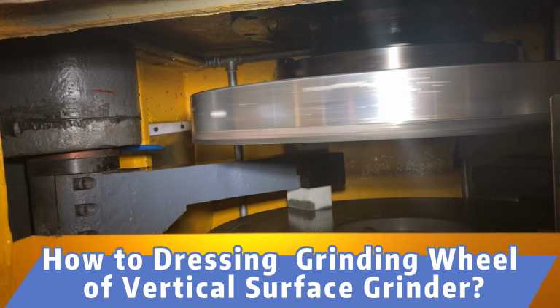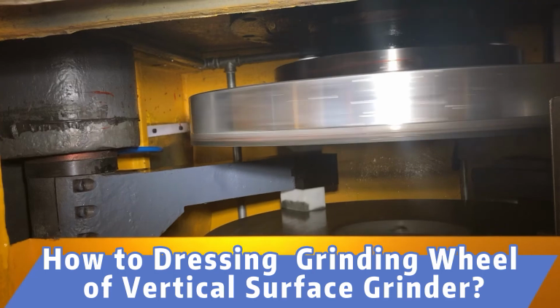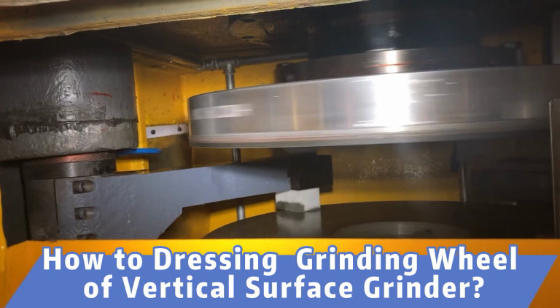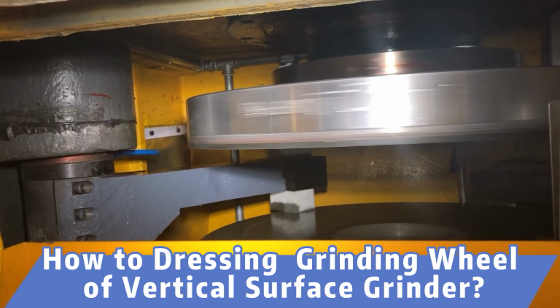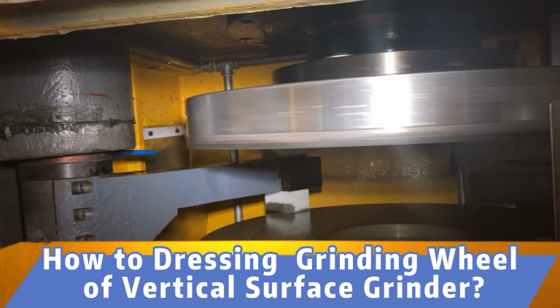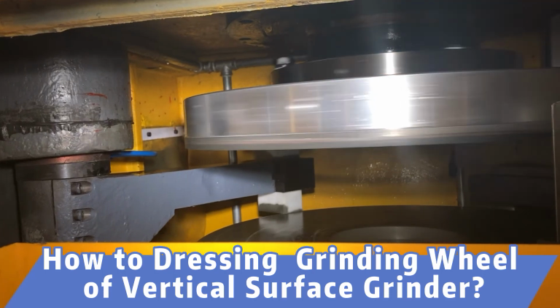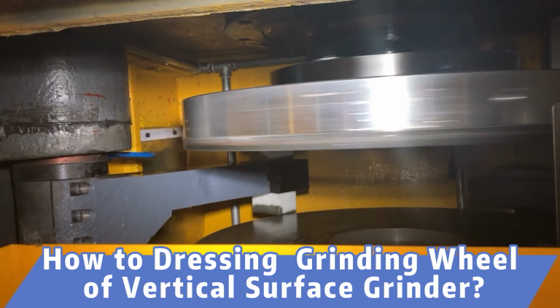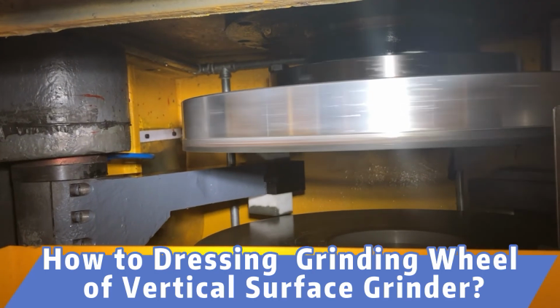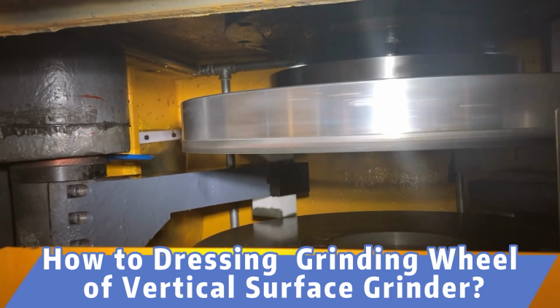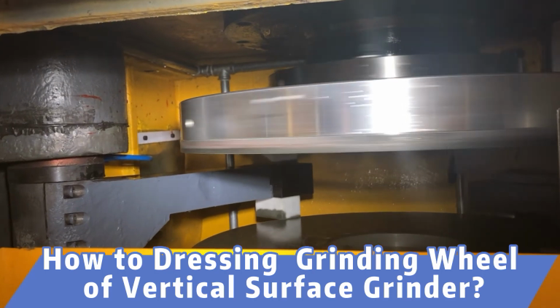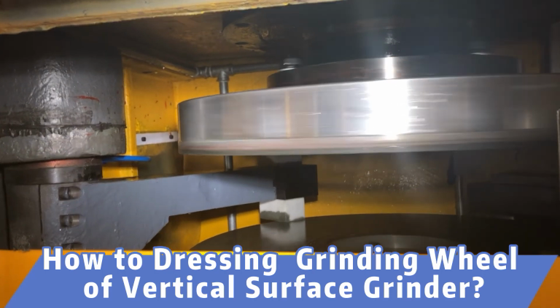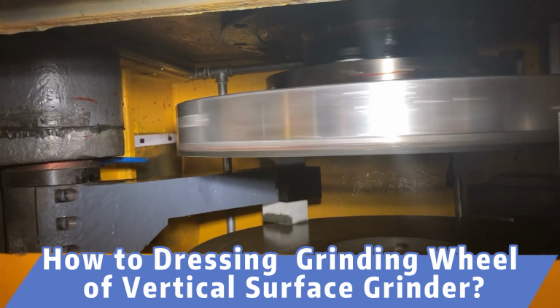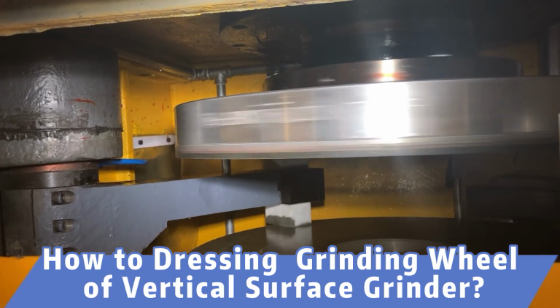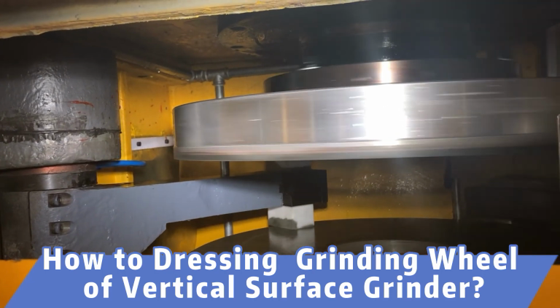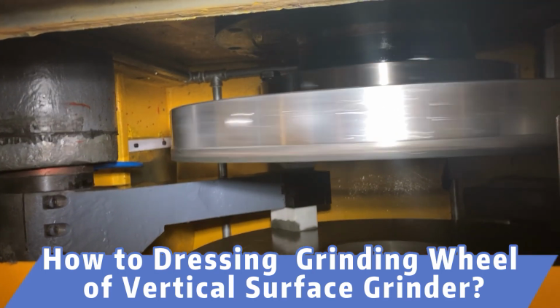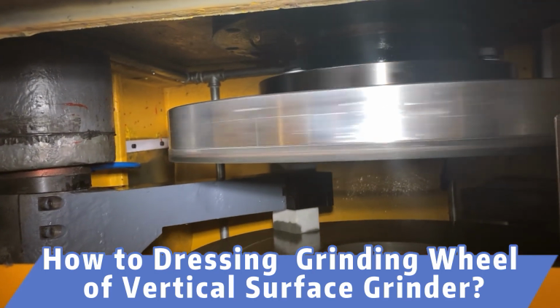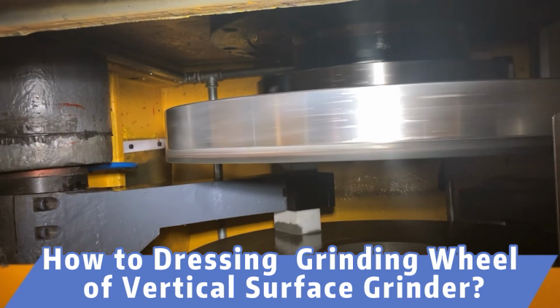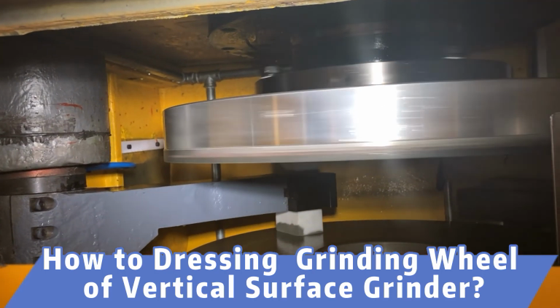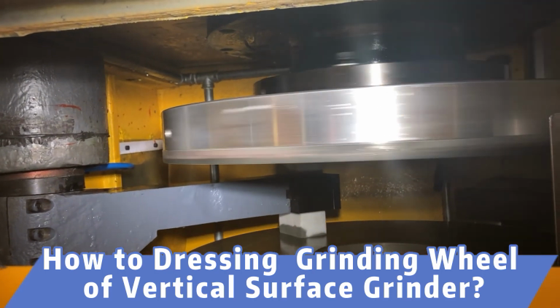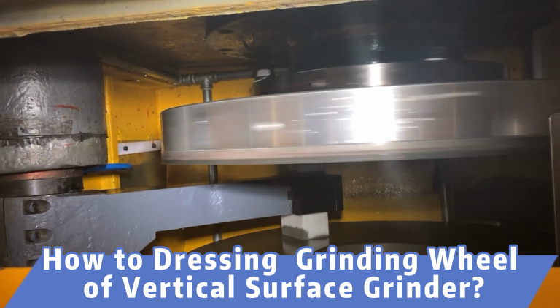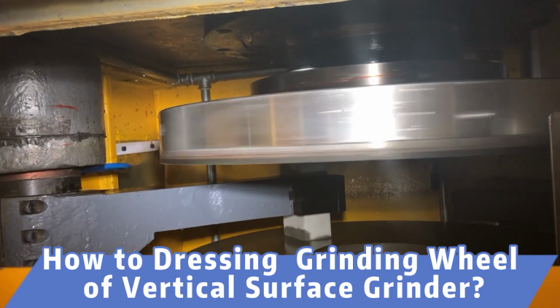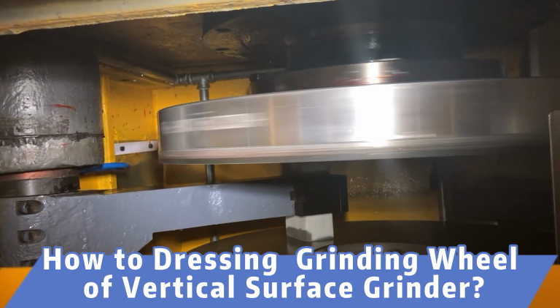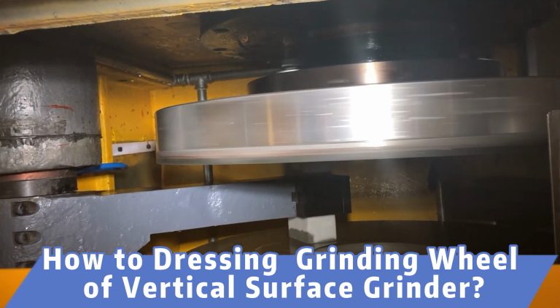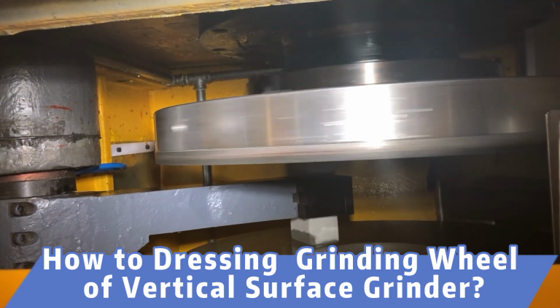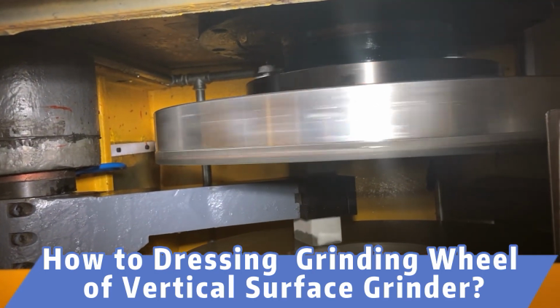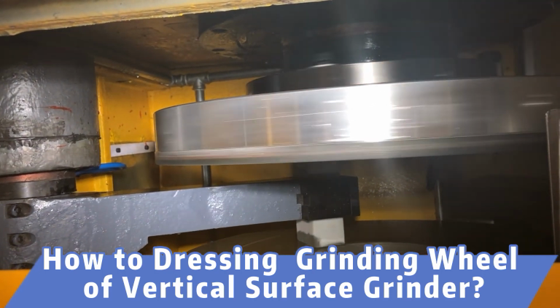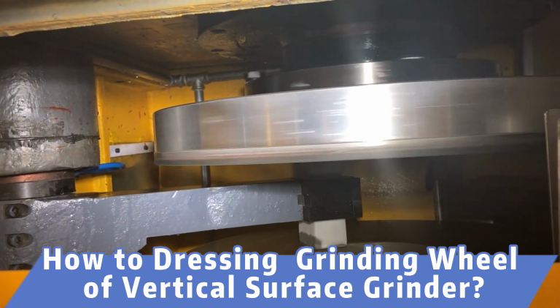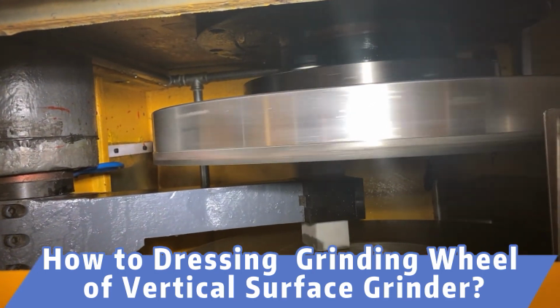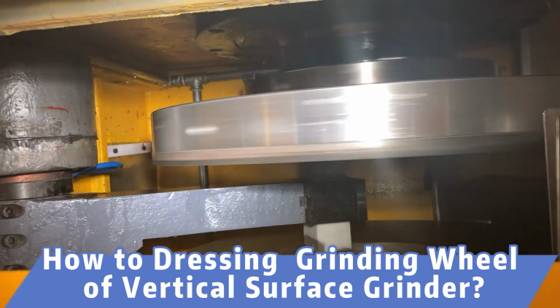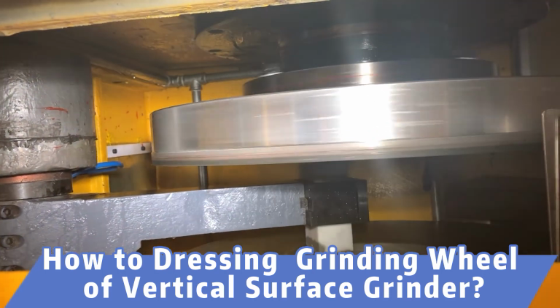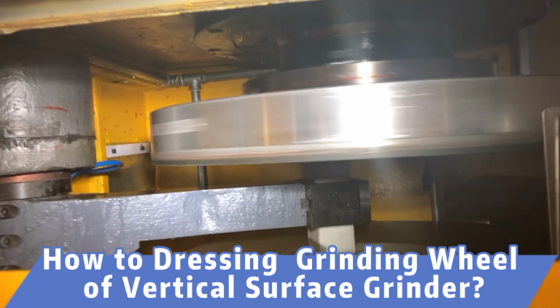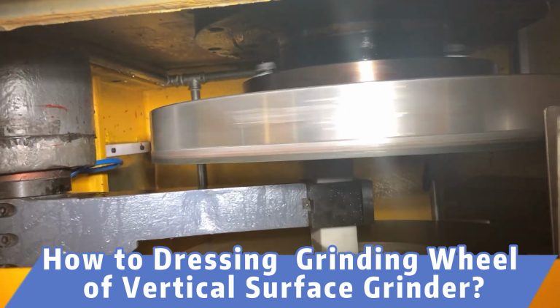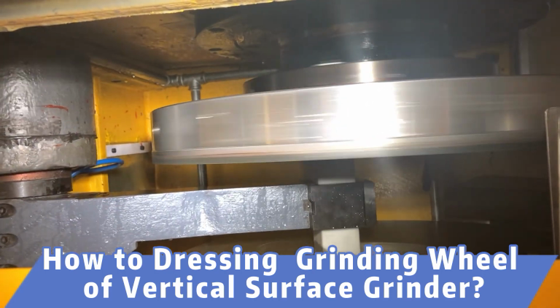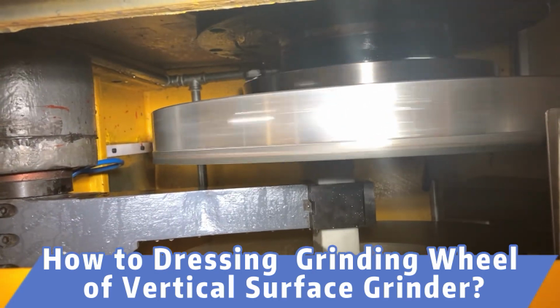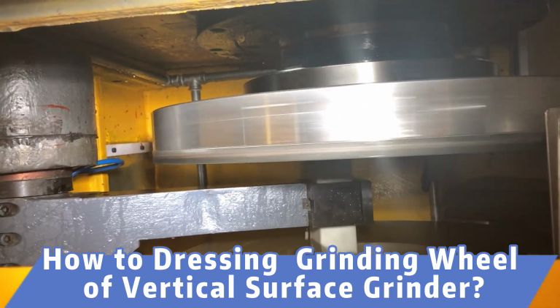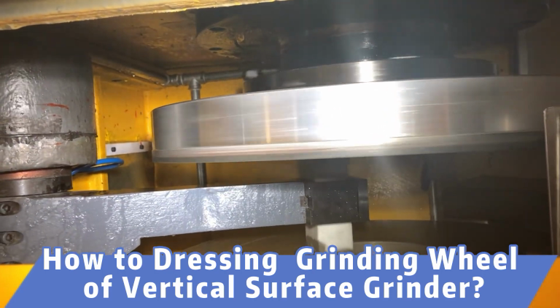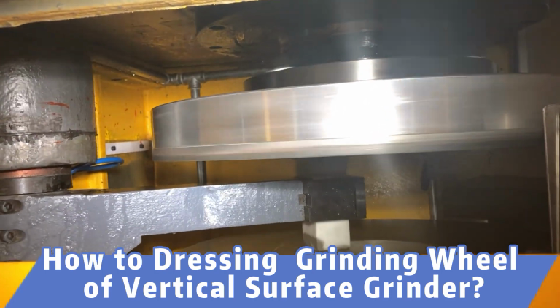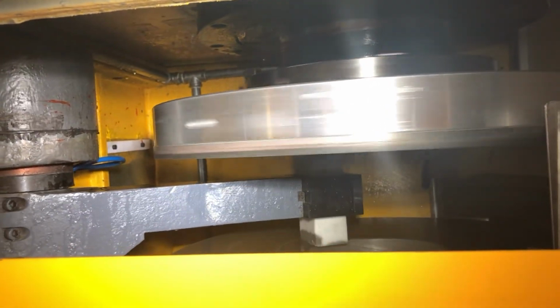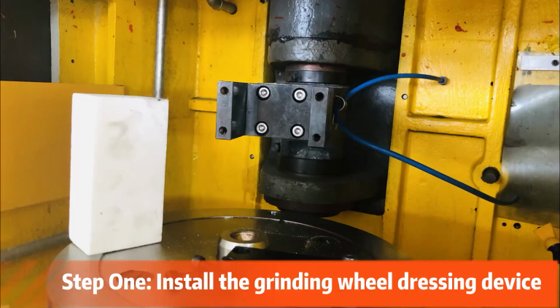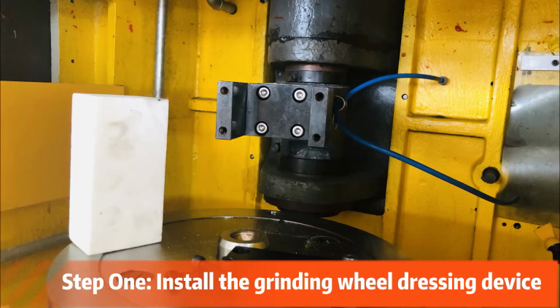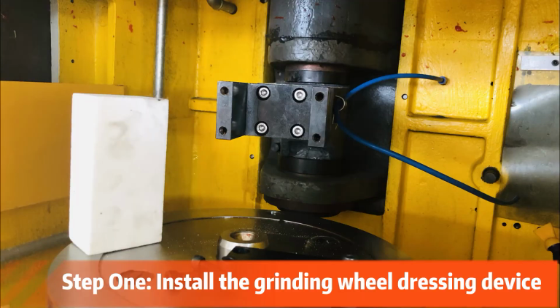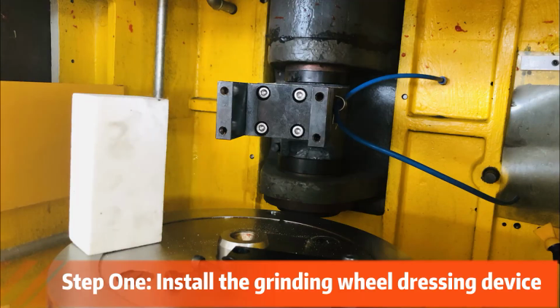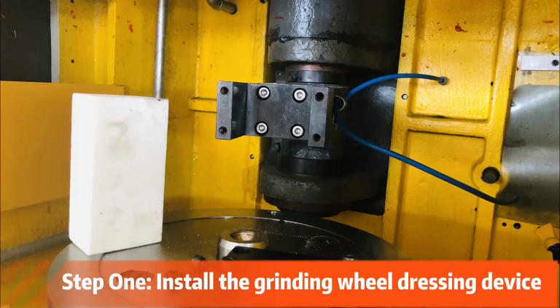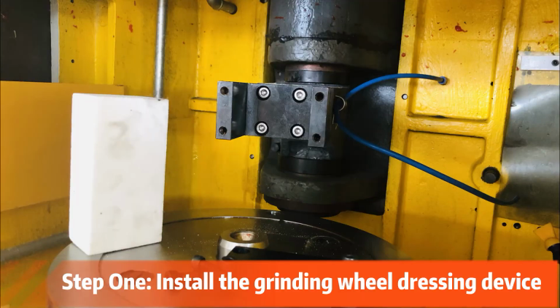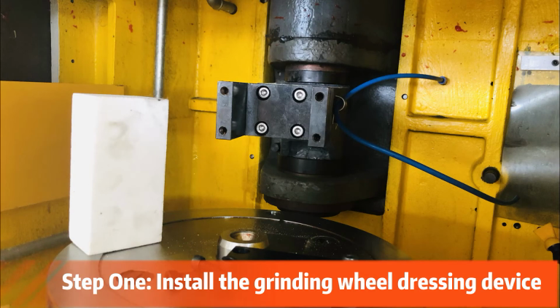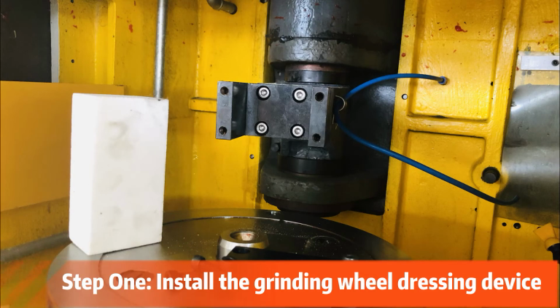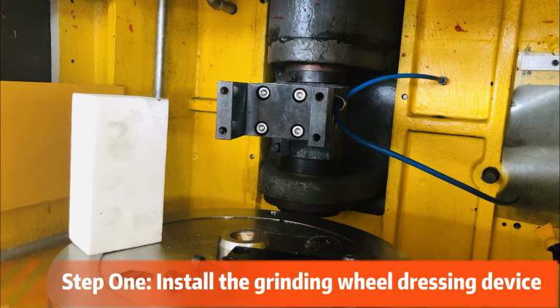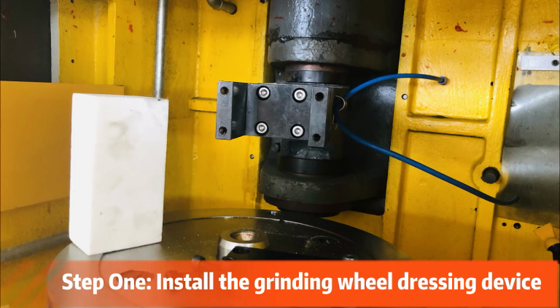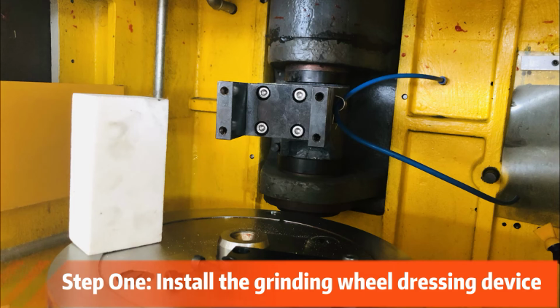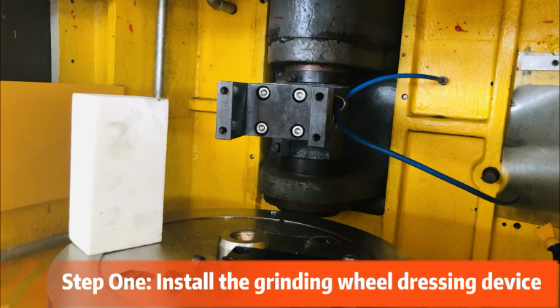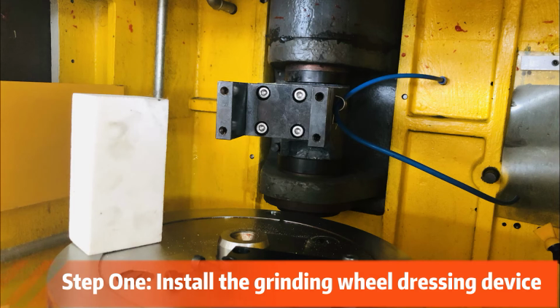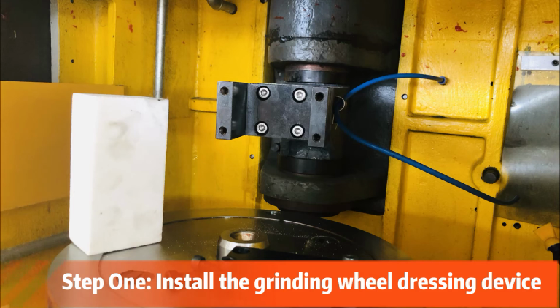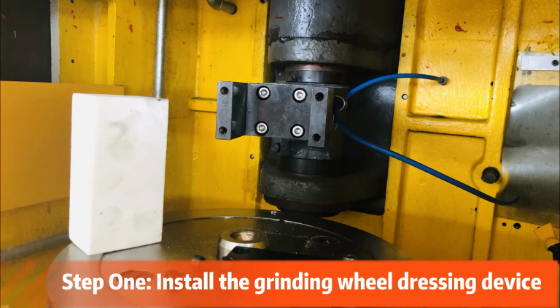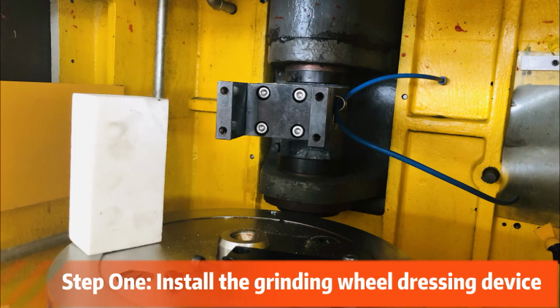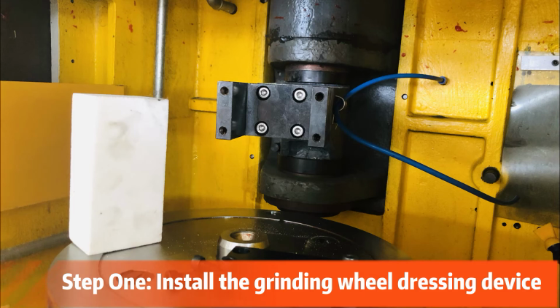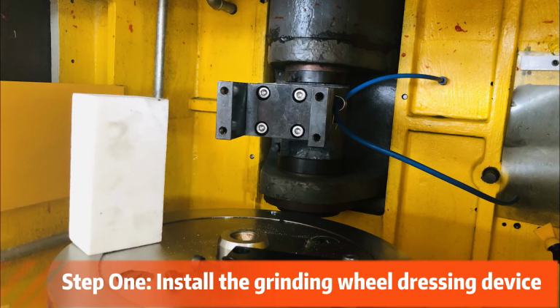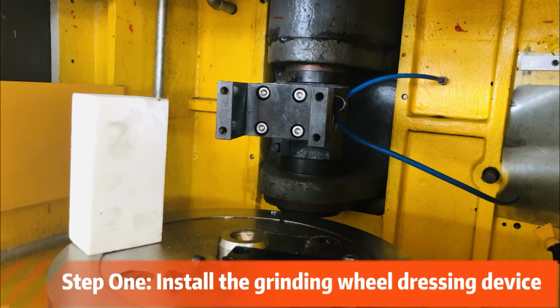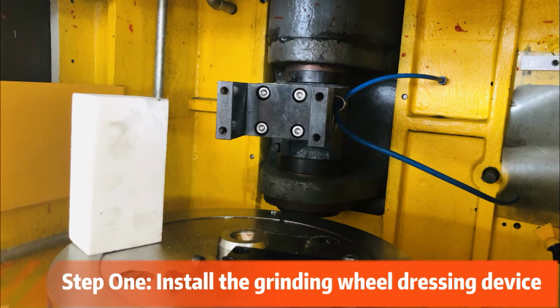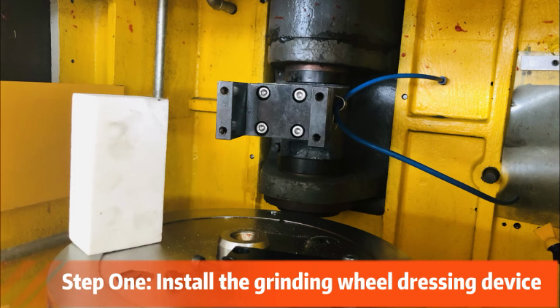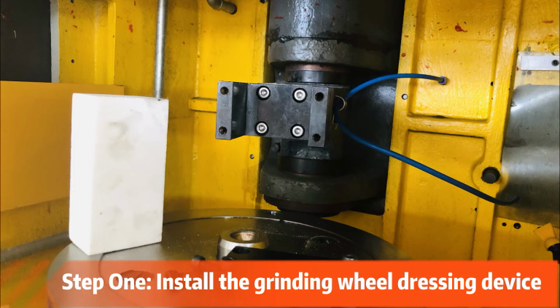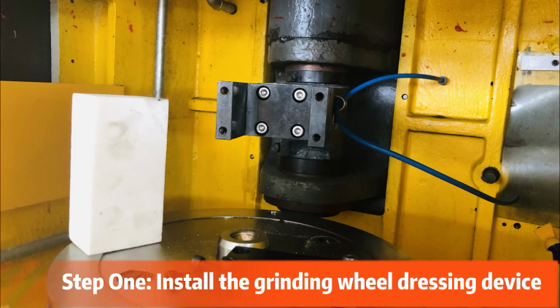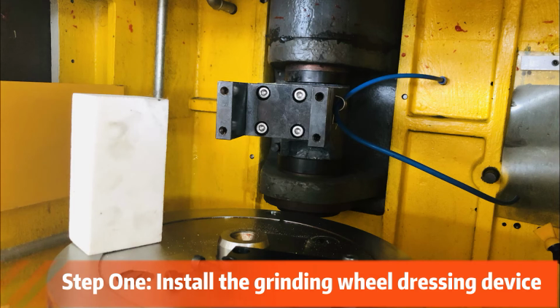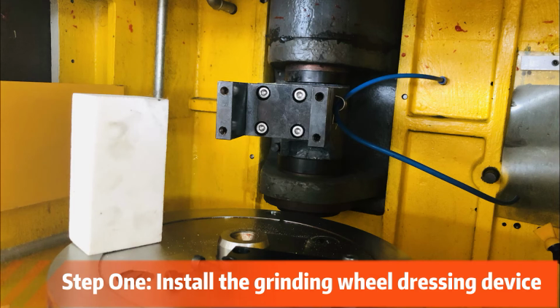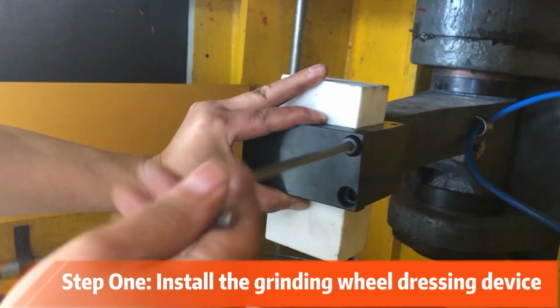How to dress the CBN grinding wheel of a vertical surface grinder. Step 1: Install the grinding wheel dressing device.